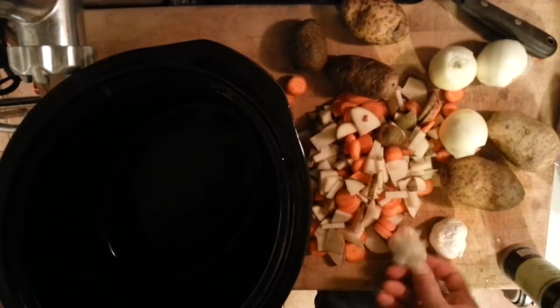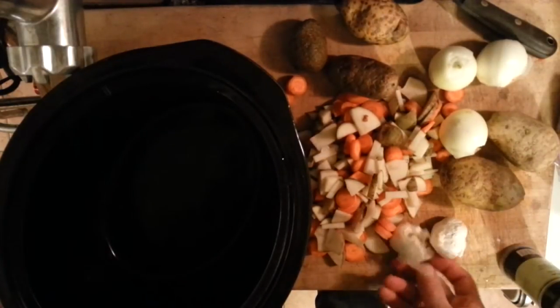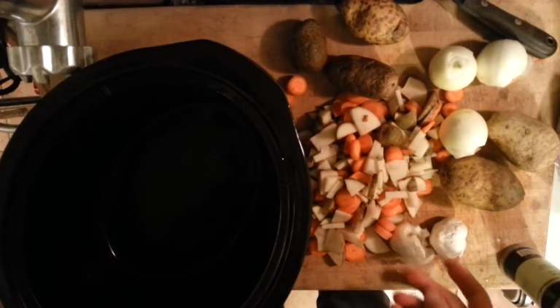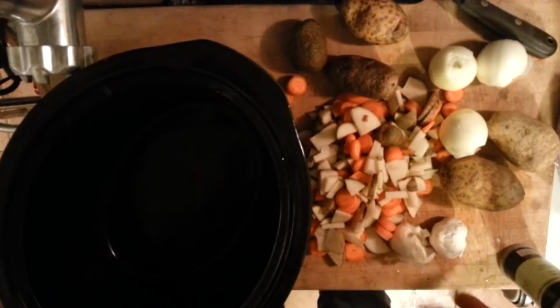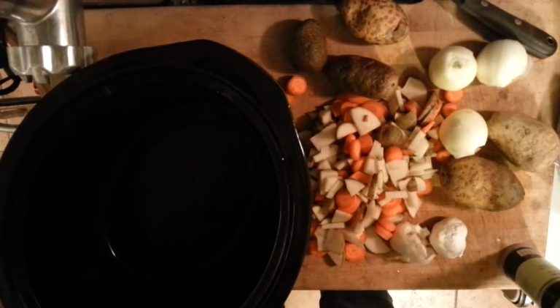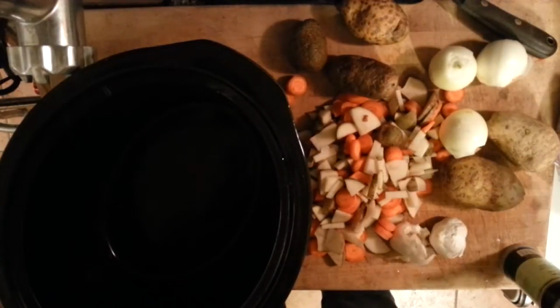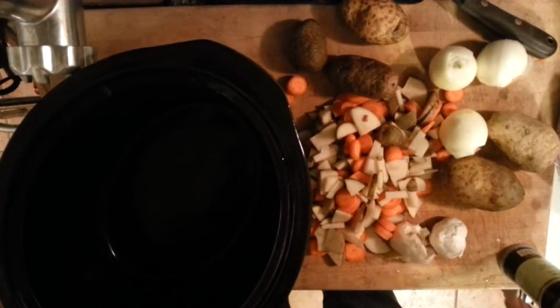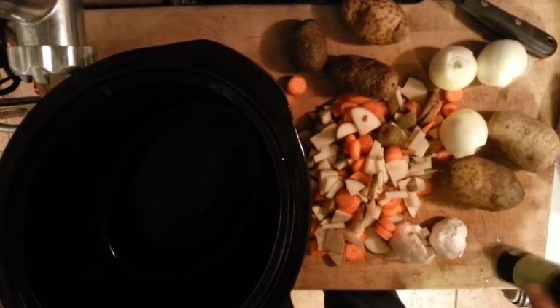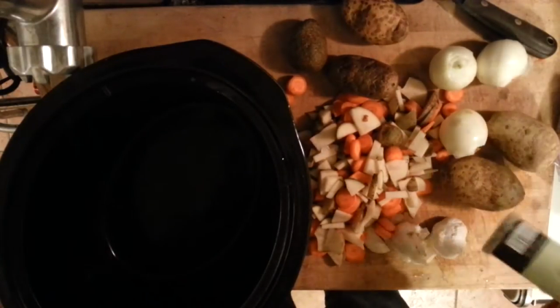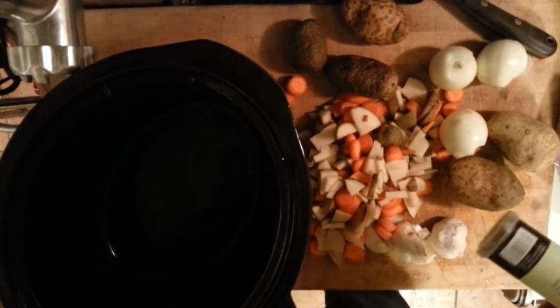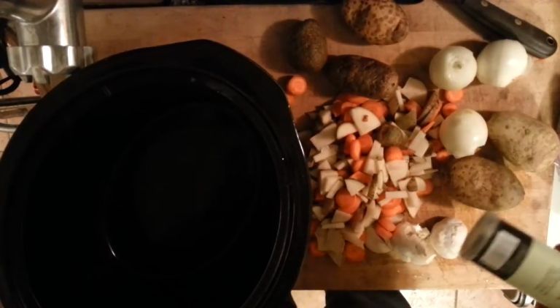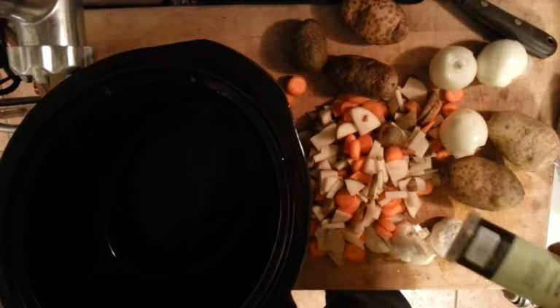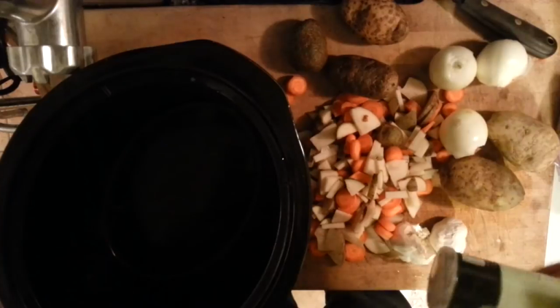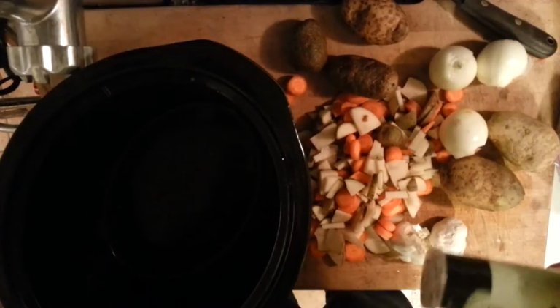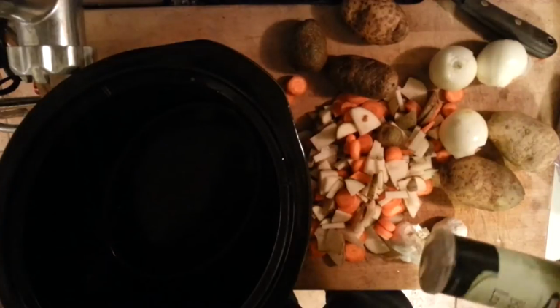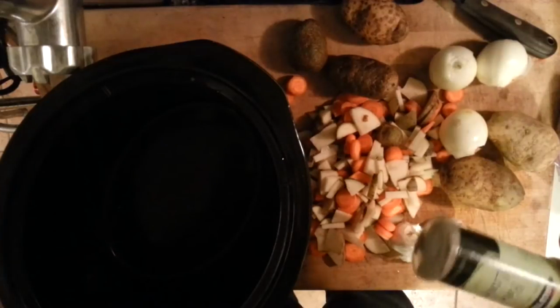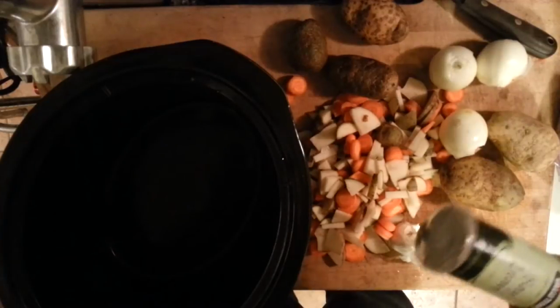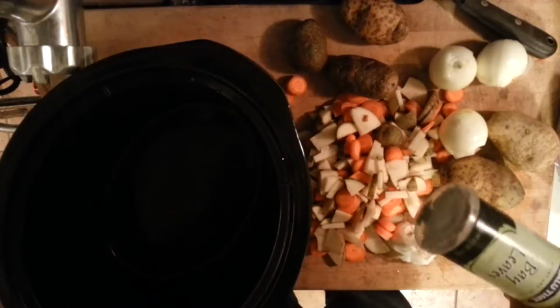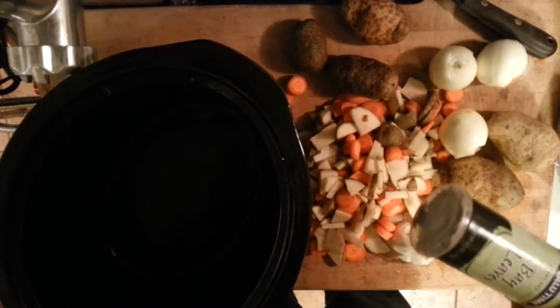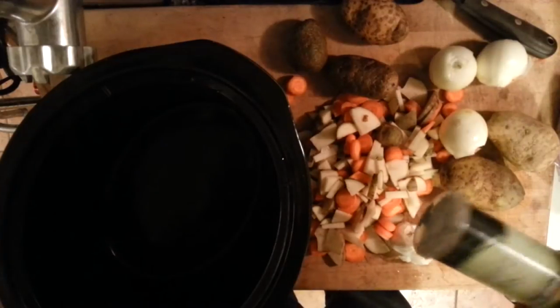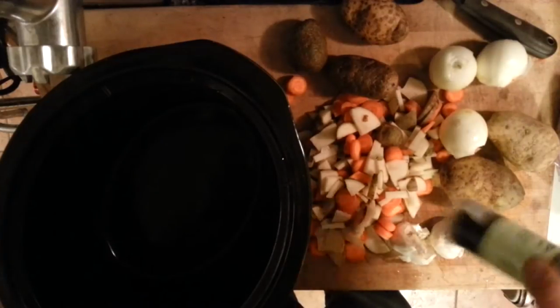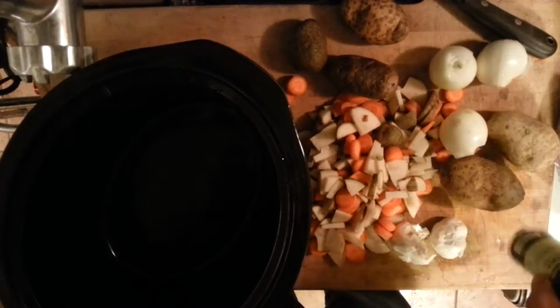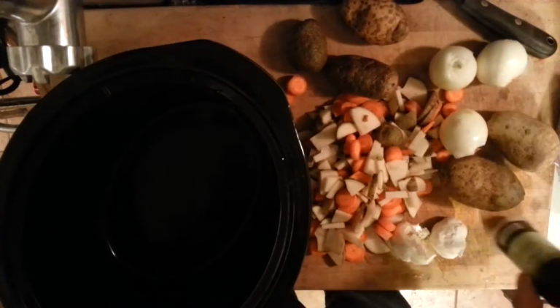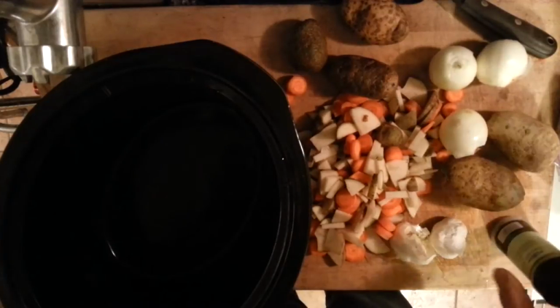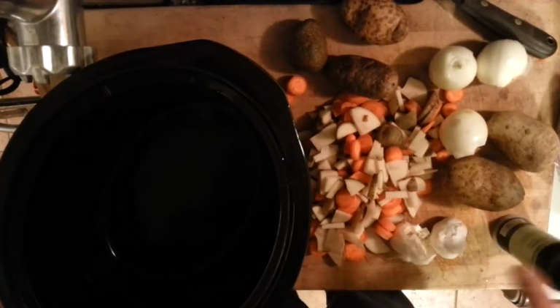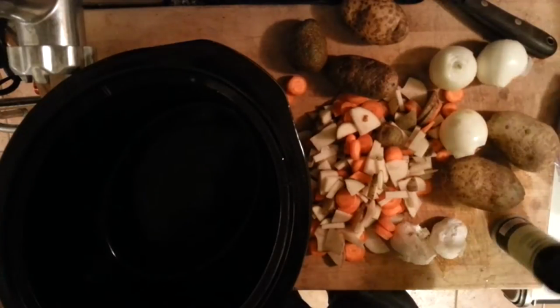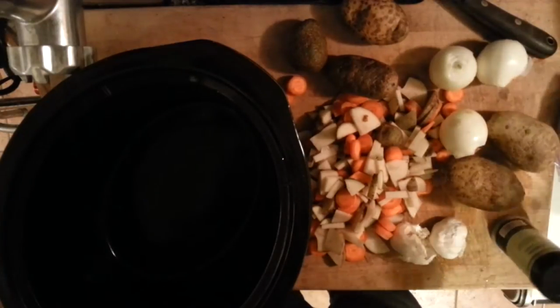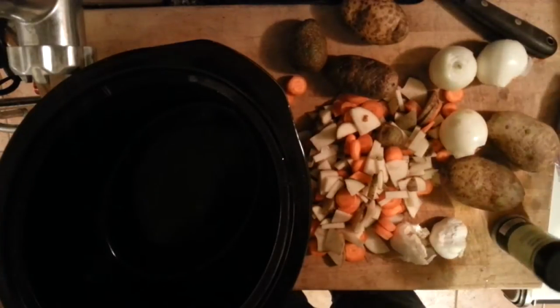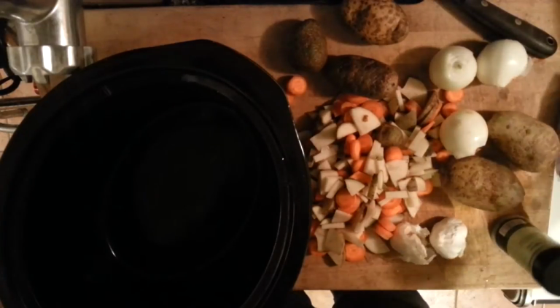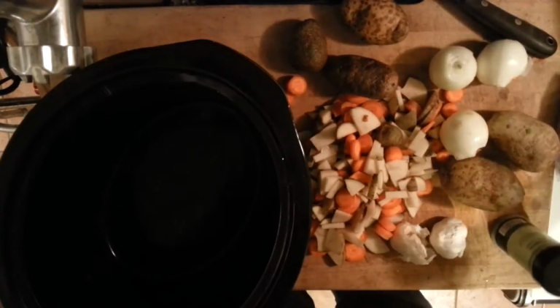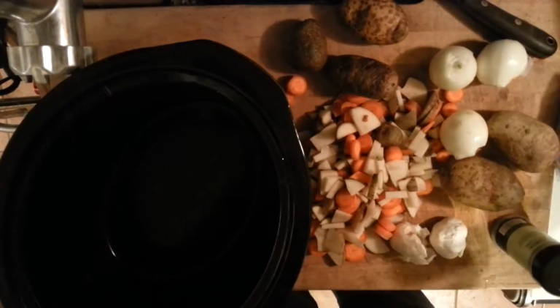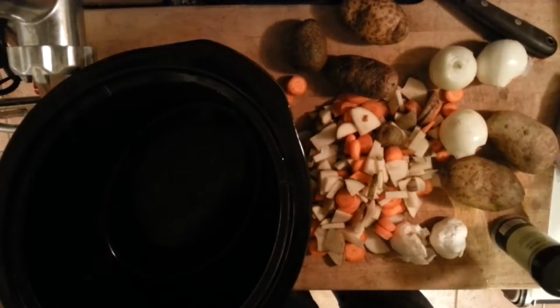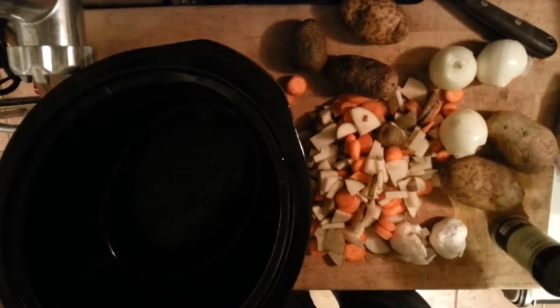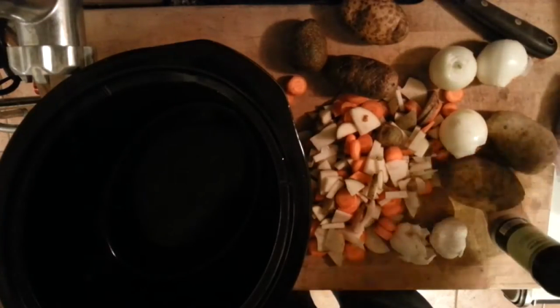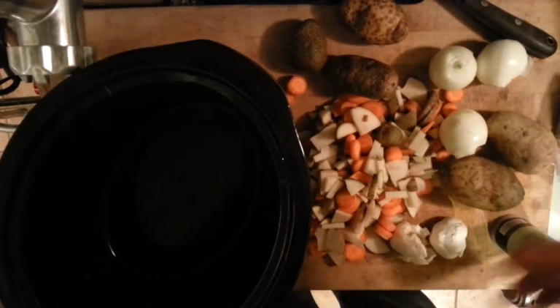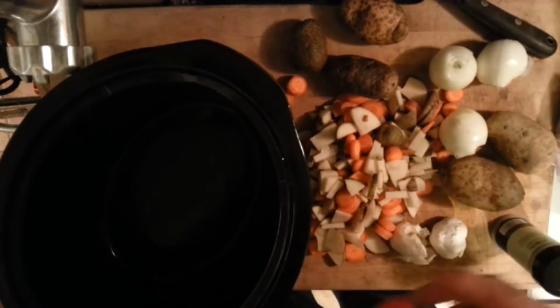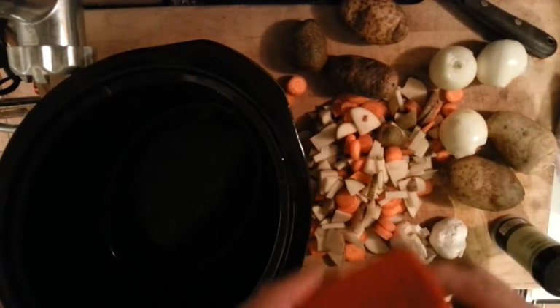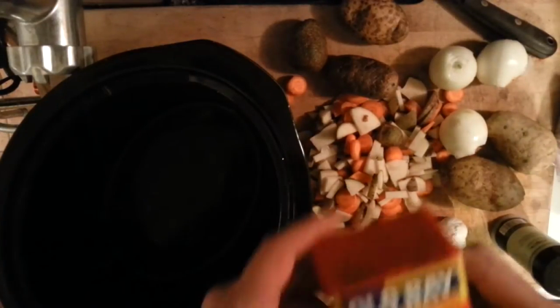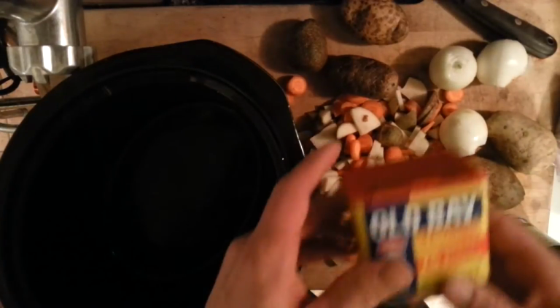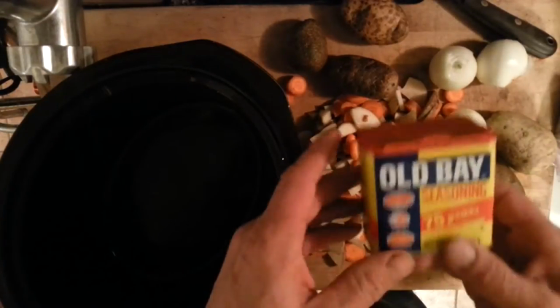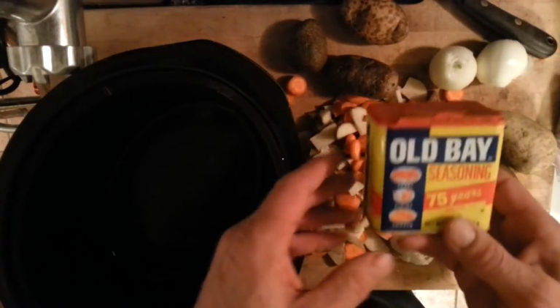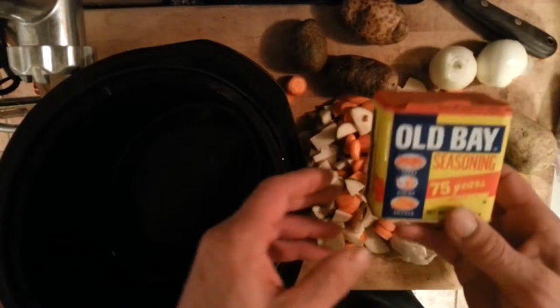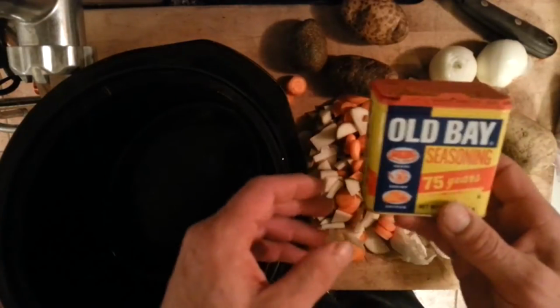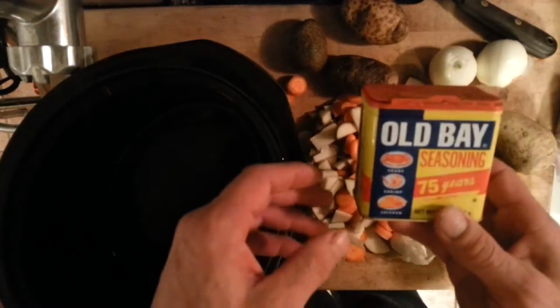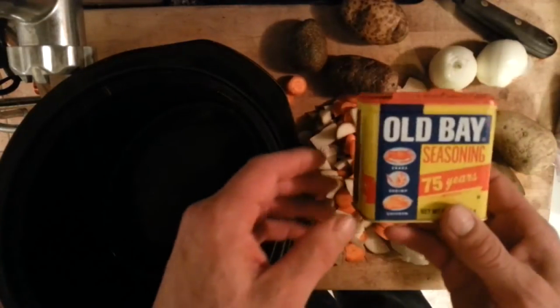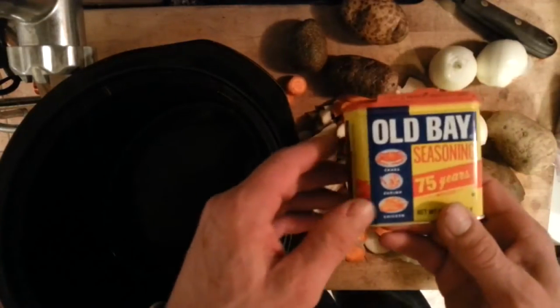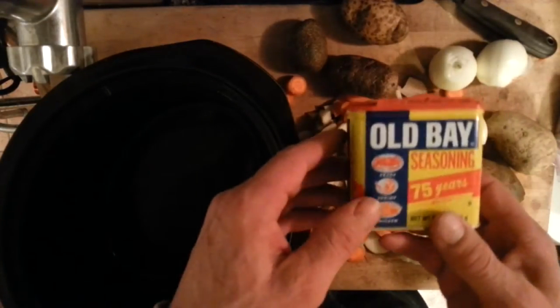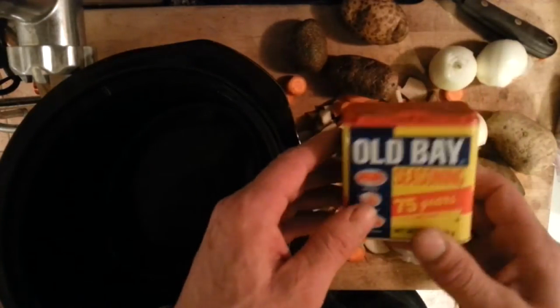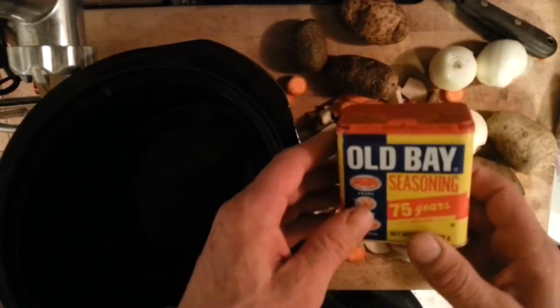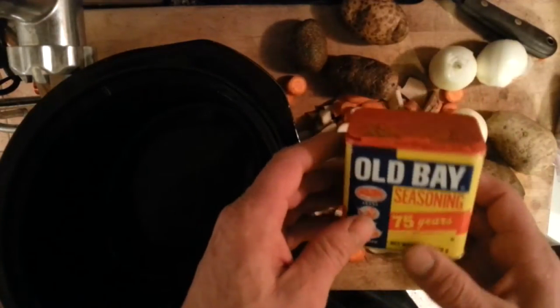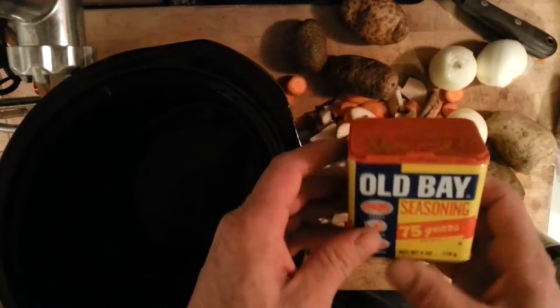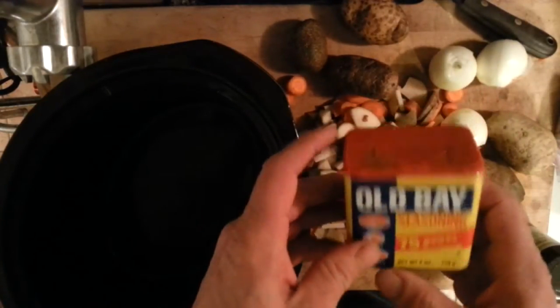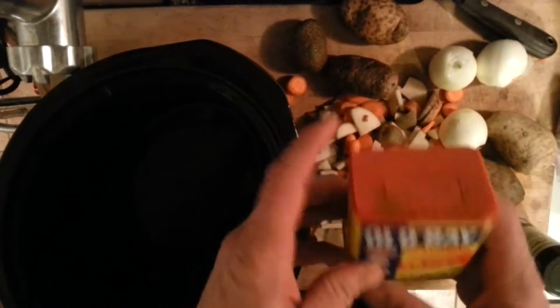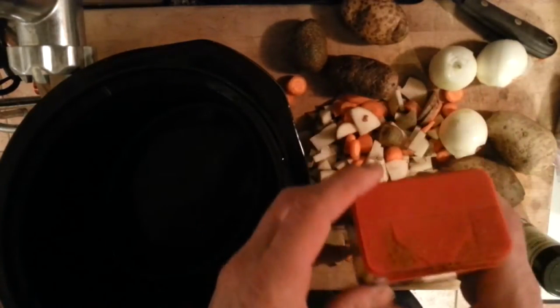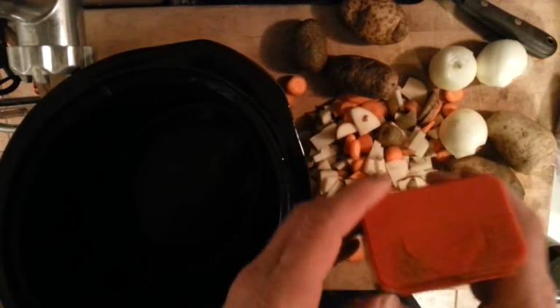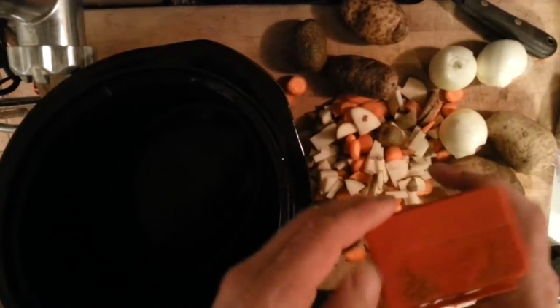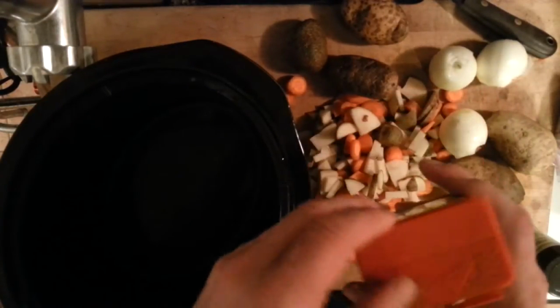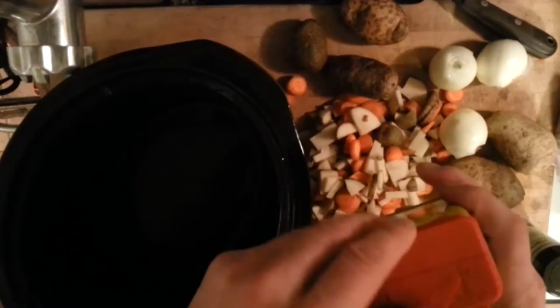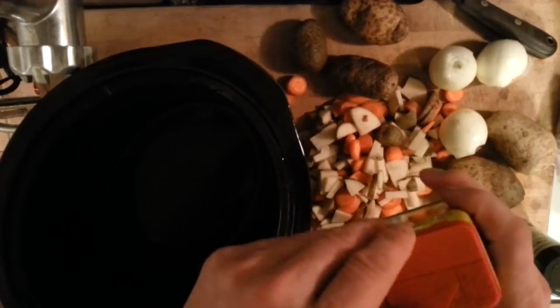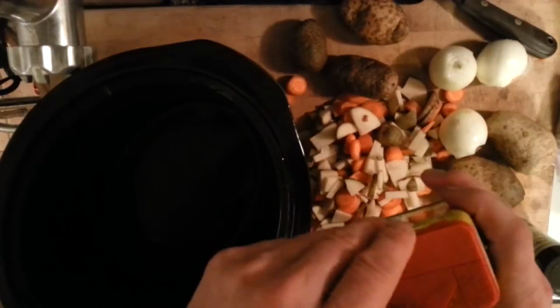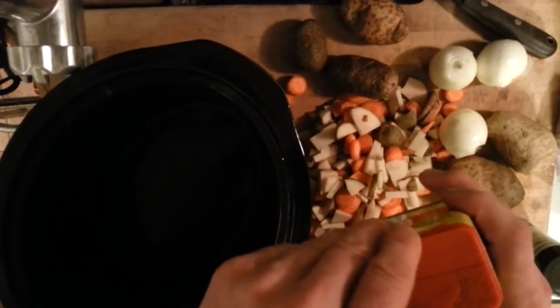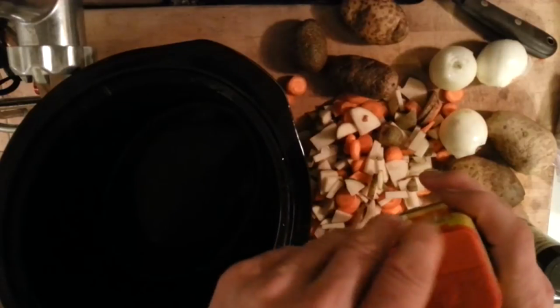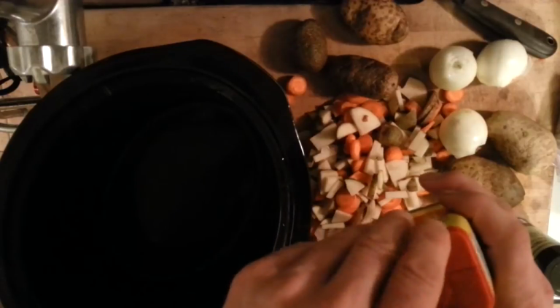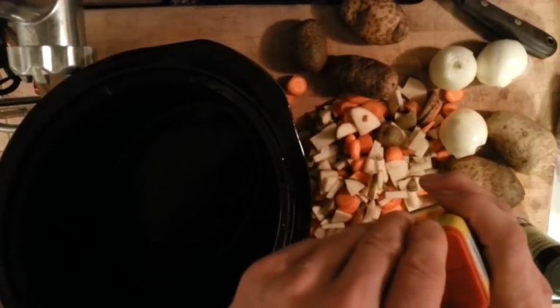I'm going to add a bay leaf and I've got some Old Bay. My friend Jamie showed me this trick — I coat the bottom of my pan with Old Bay.